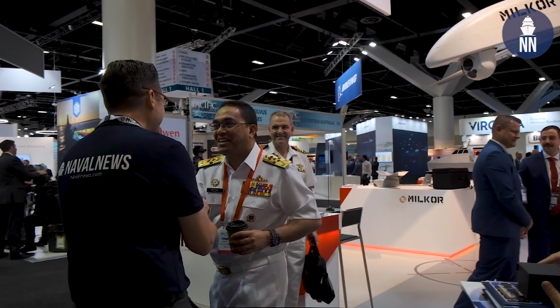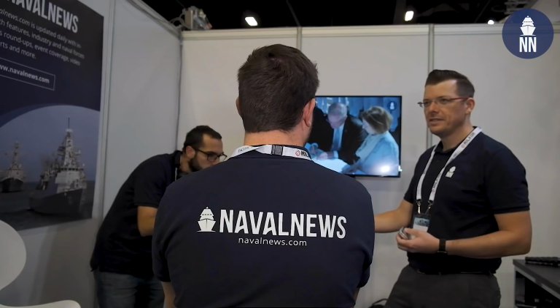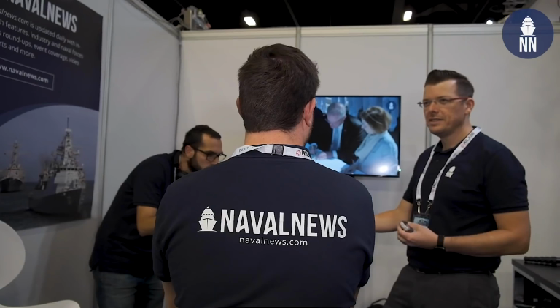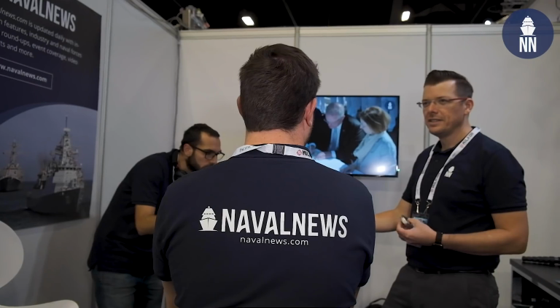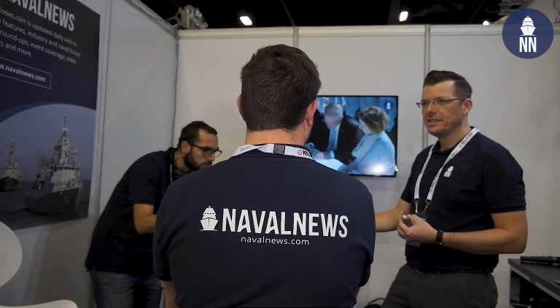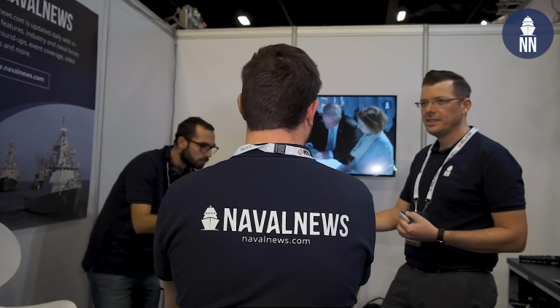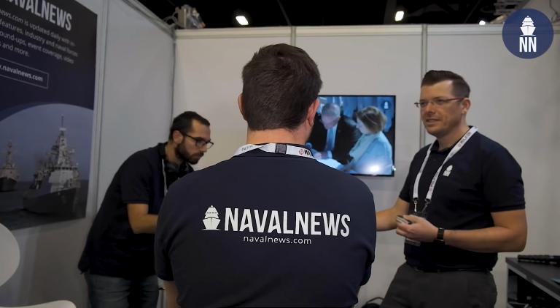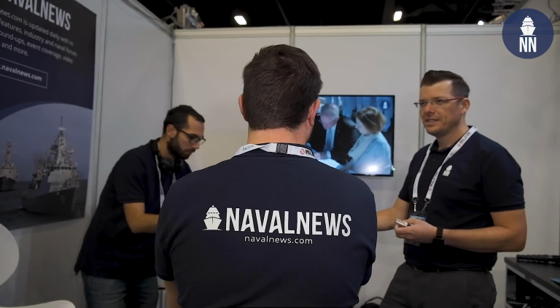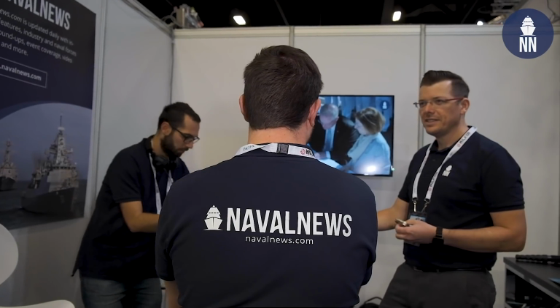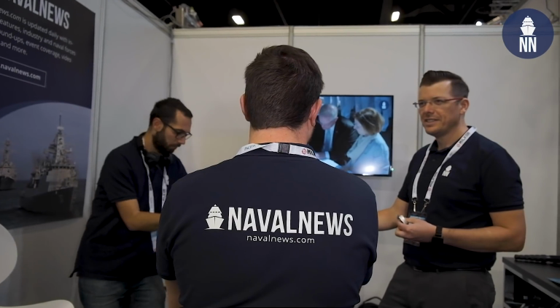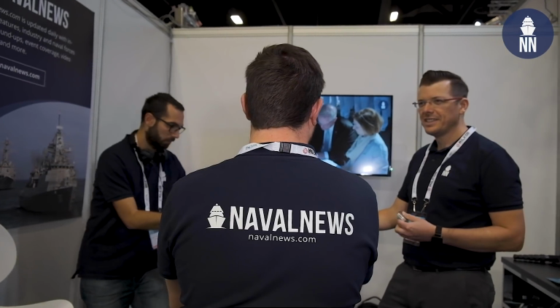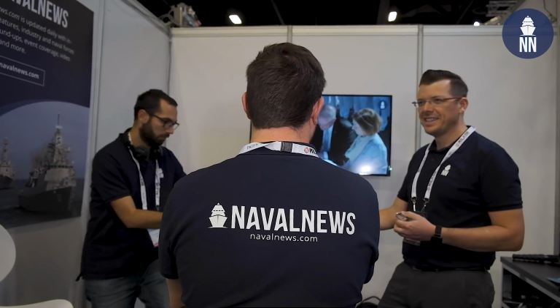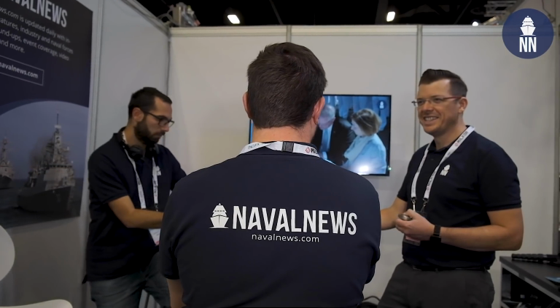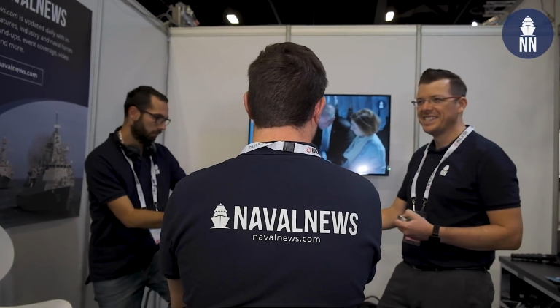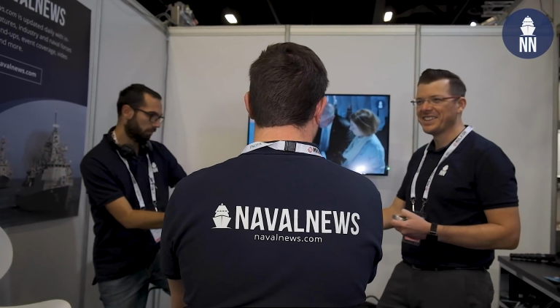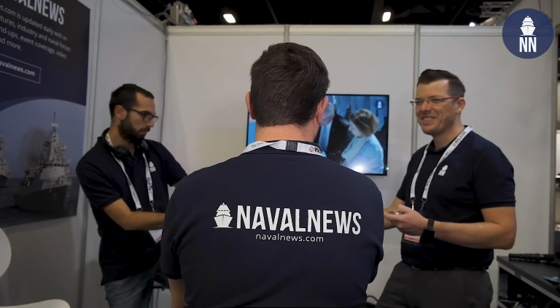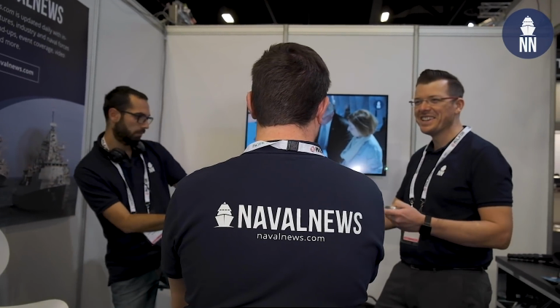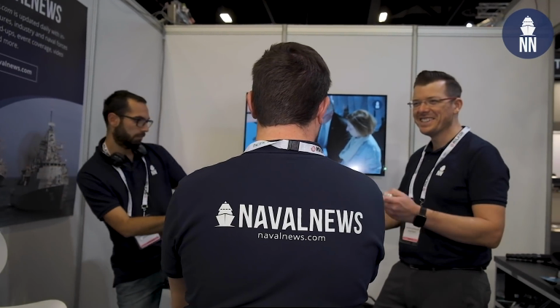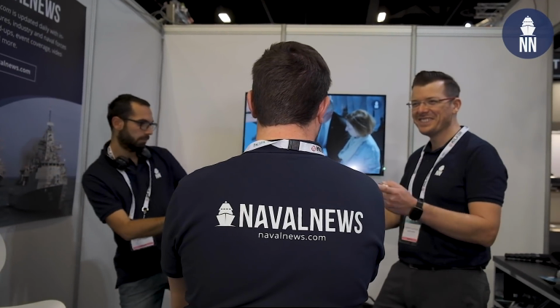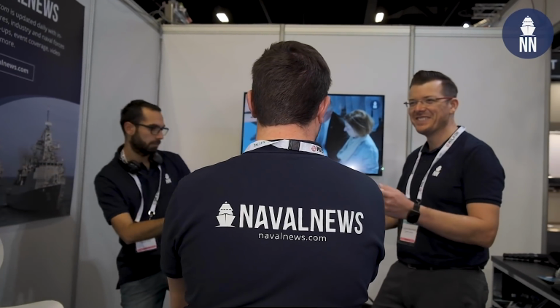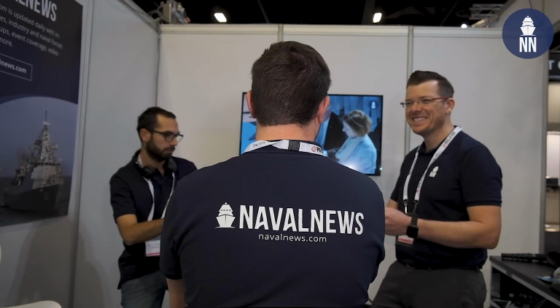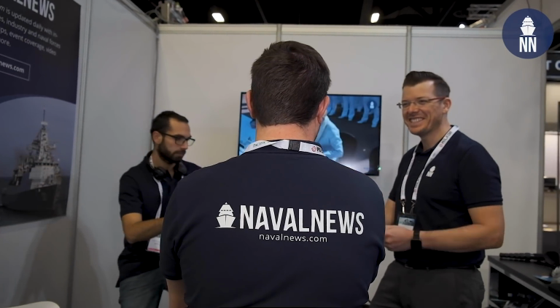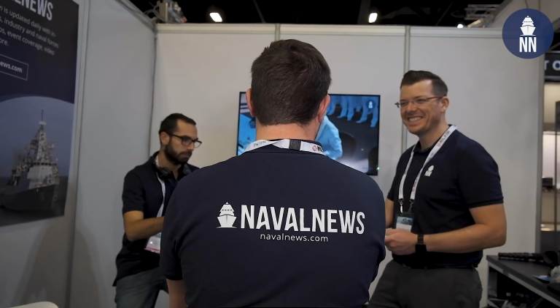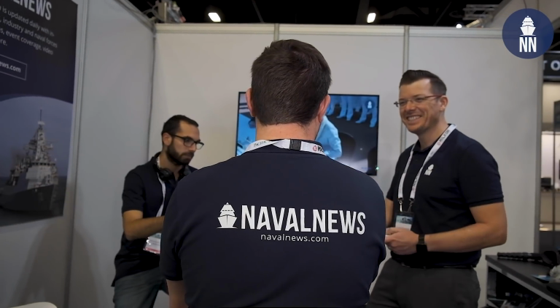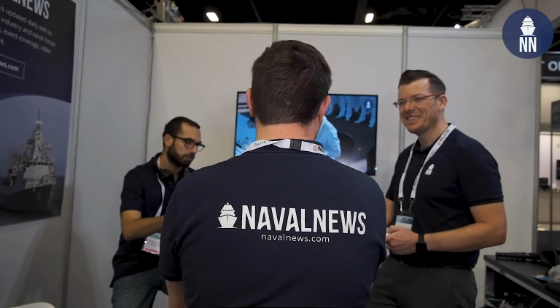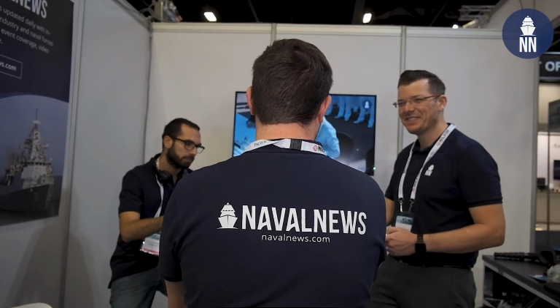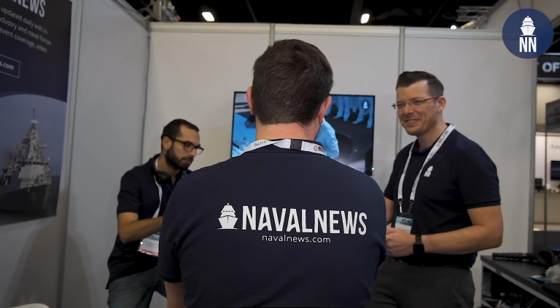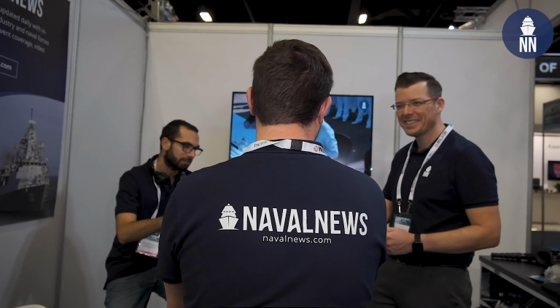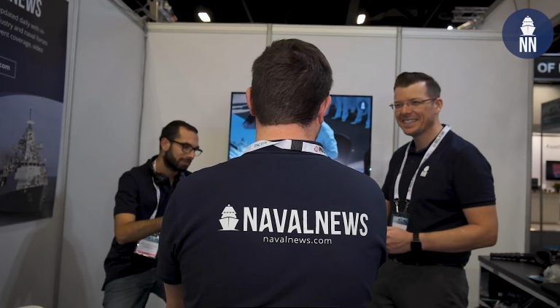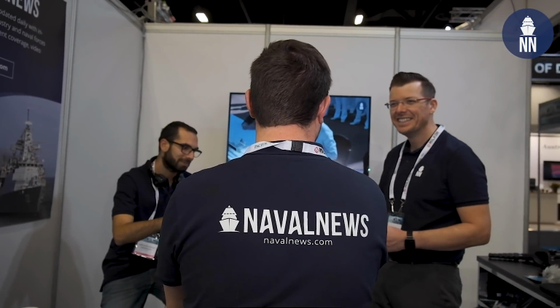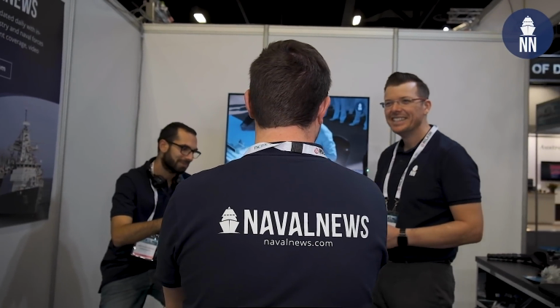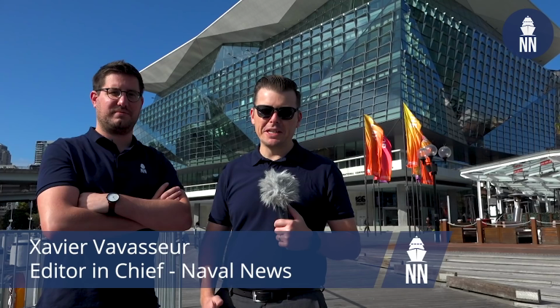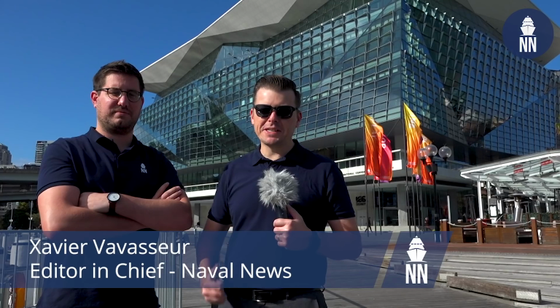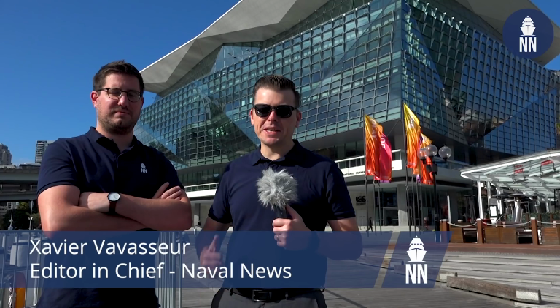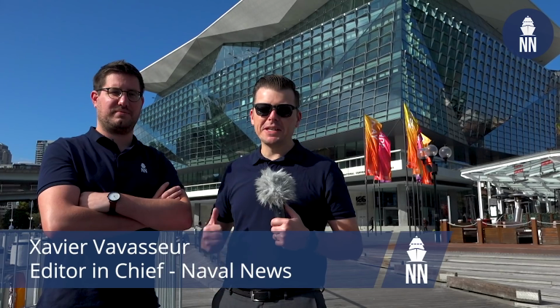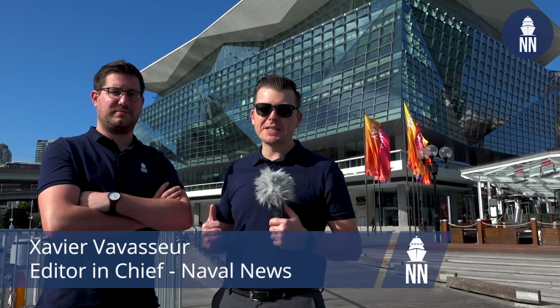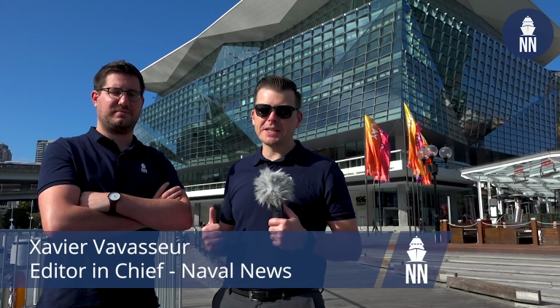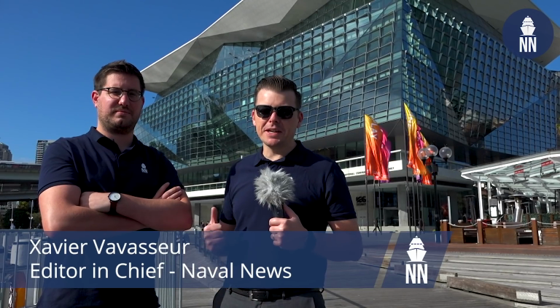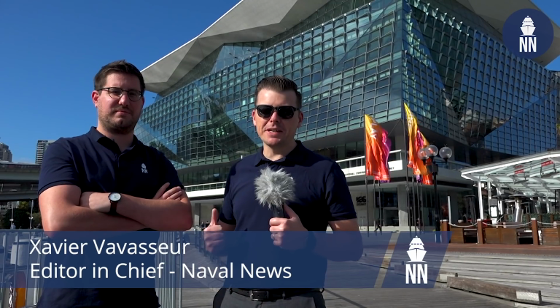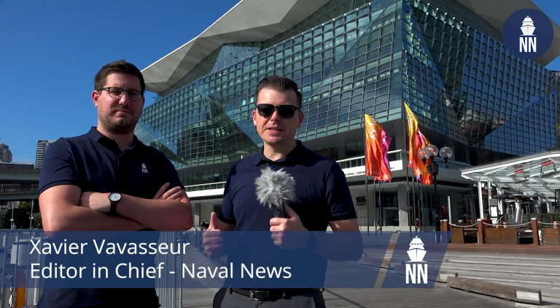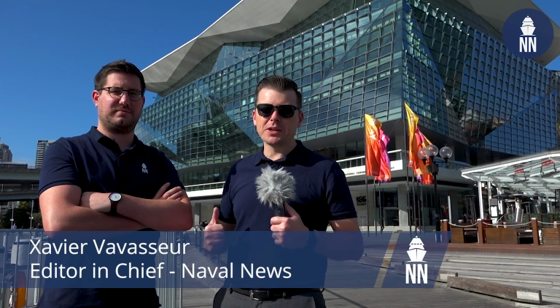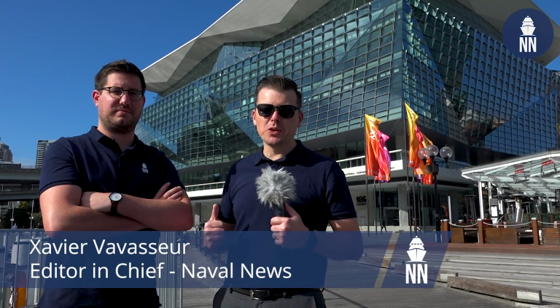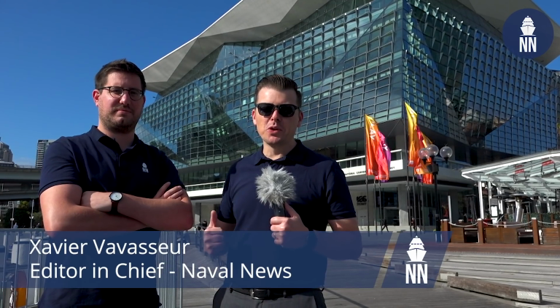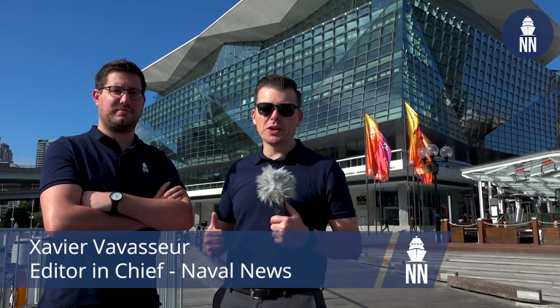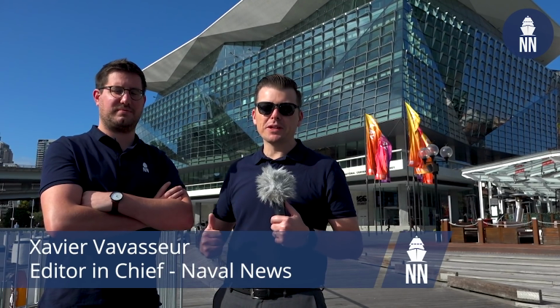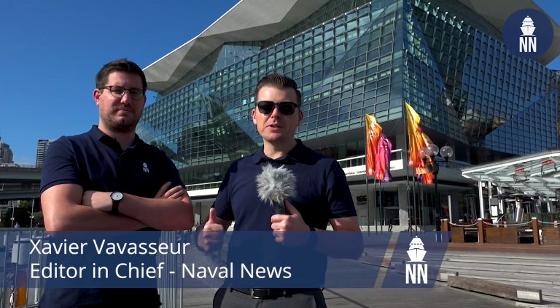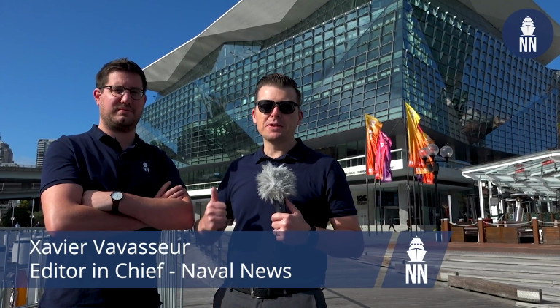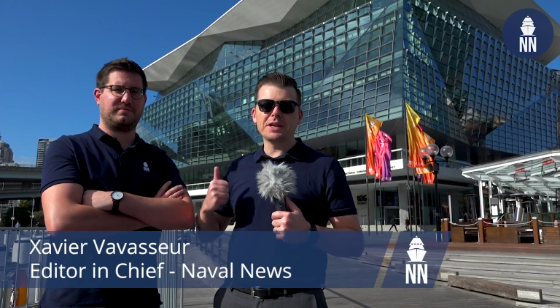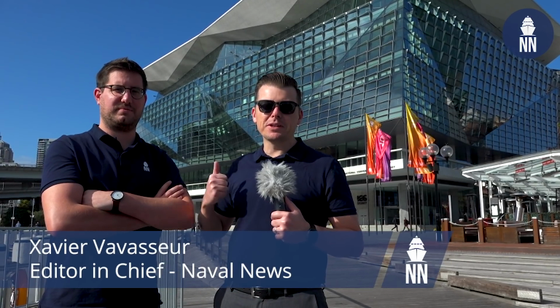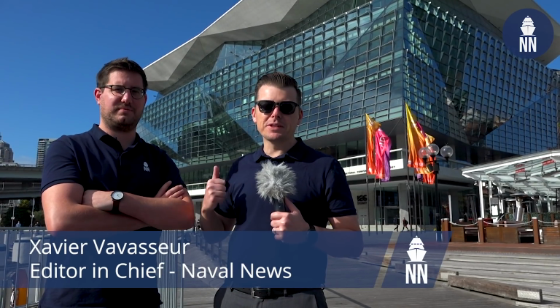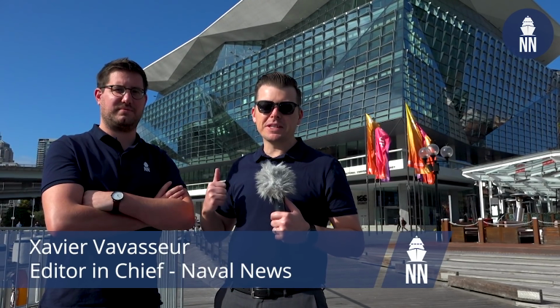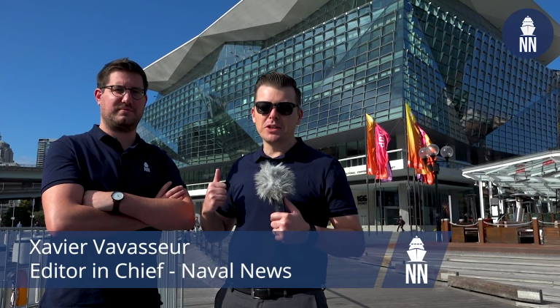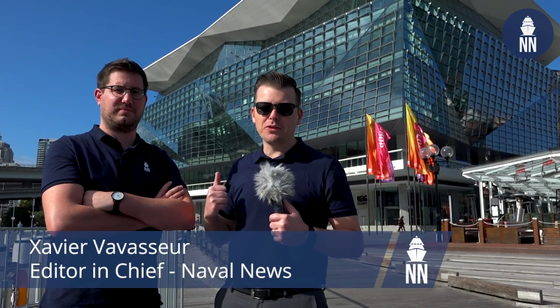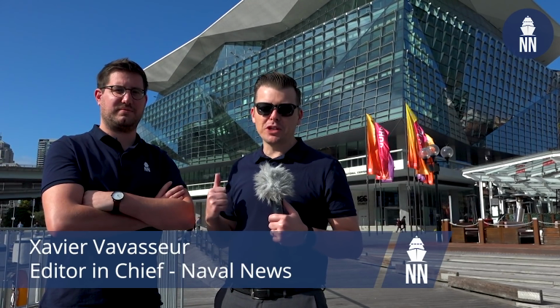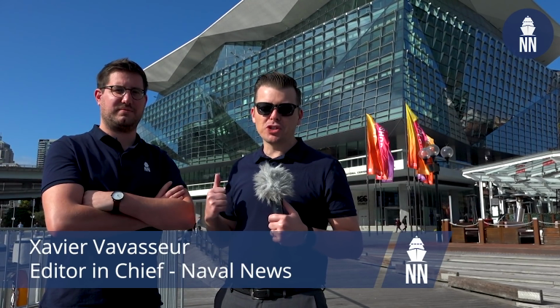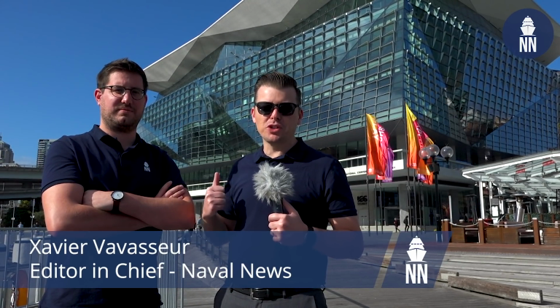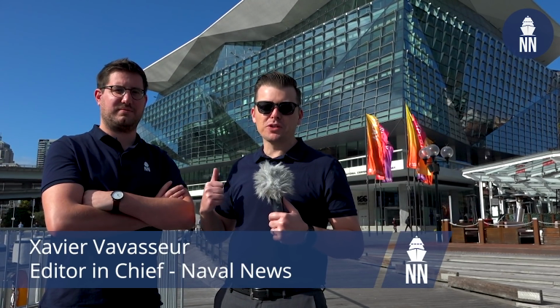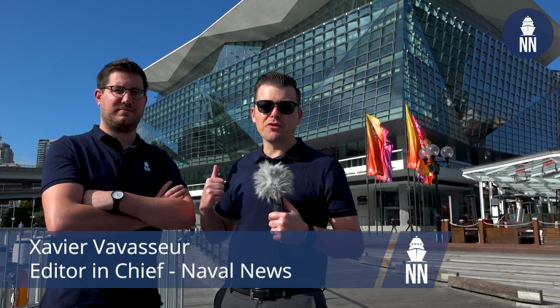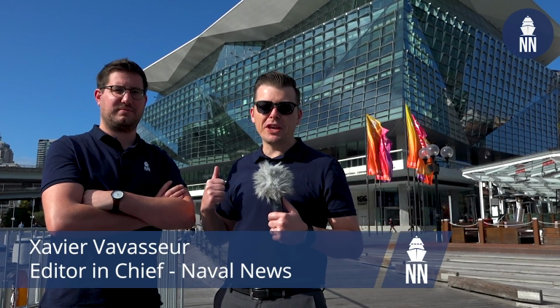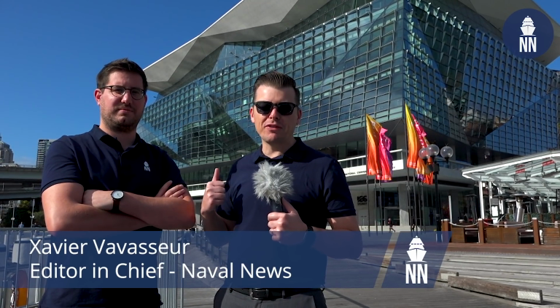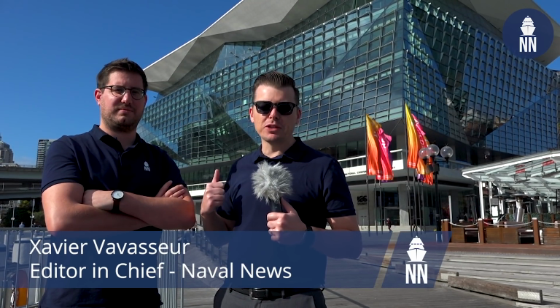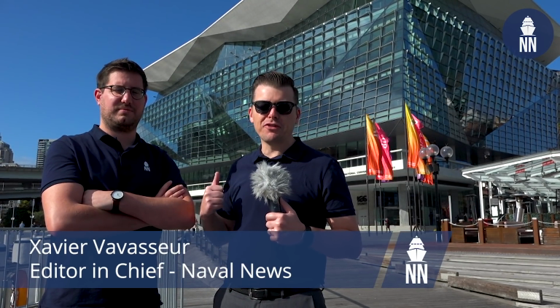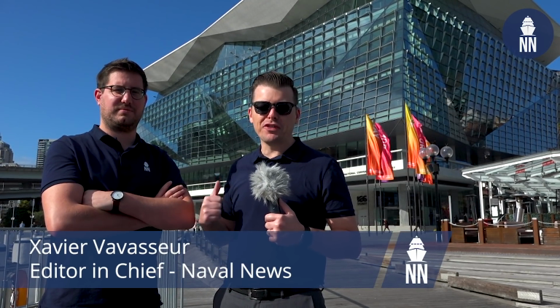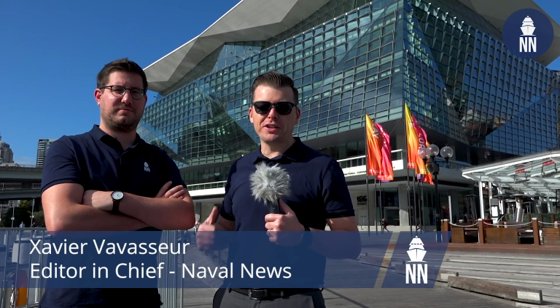Third and final day at Pacific 2019 here in Australia. Let's get inside and take a look at the latest innovations of naval defence.